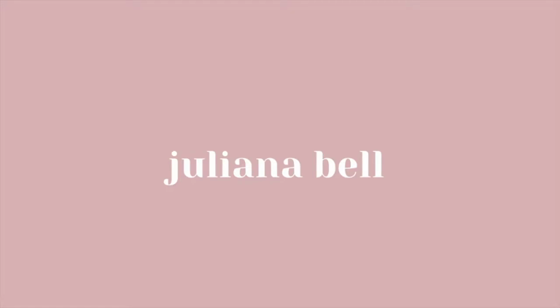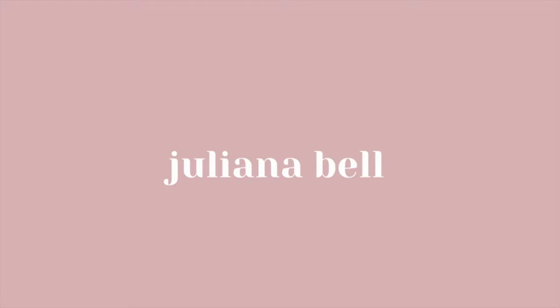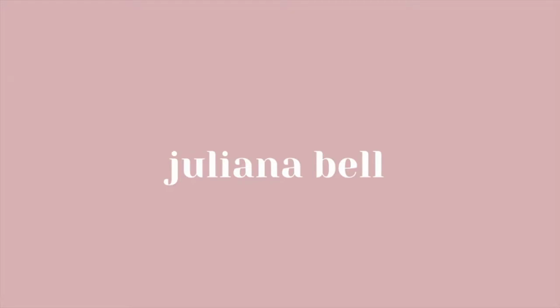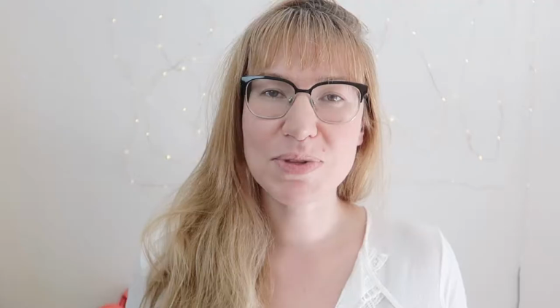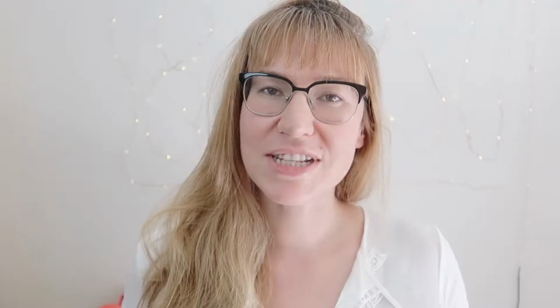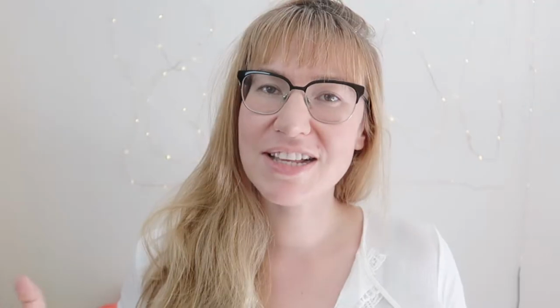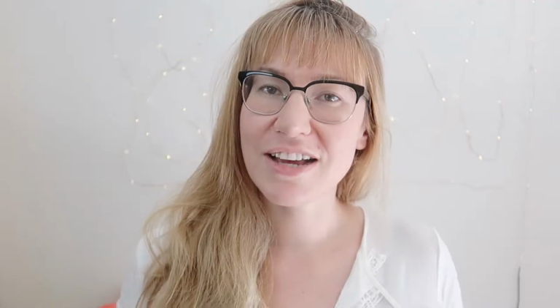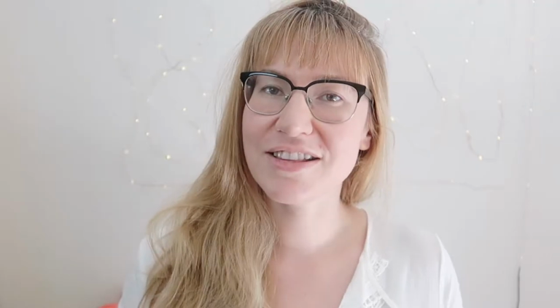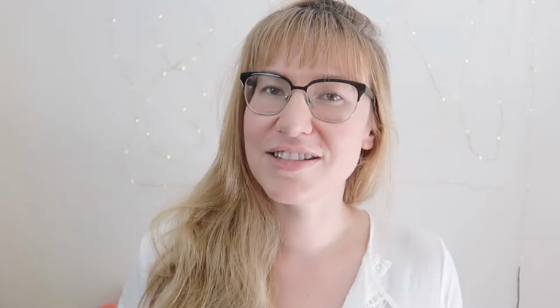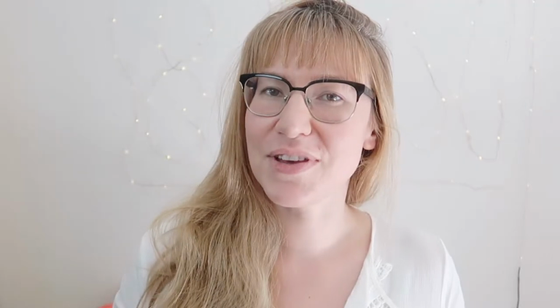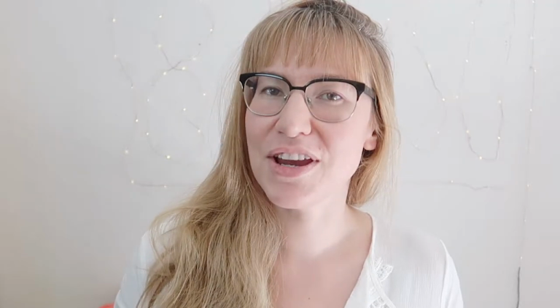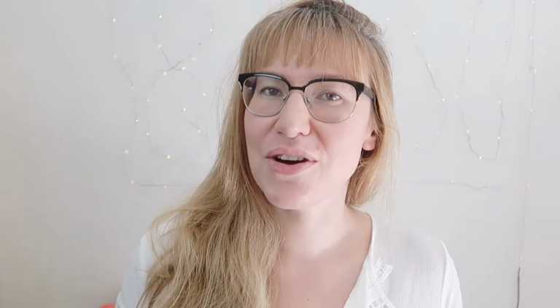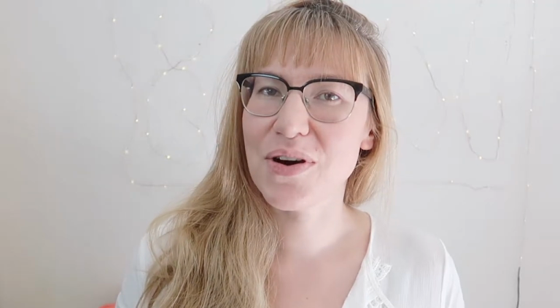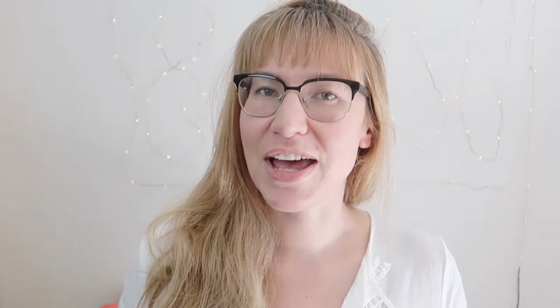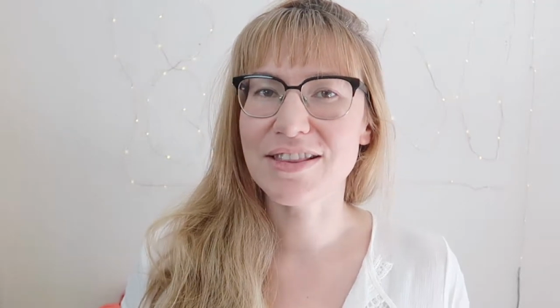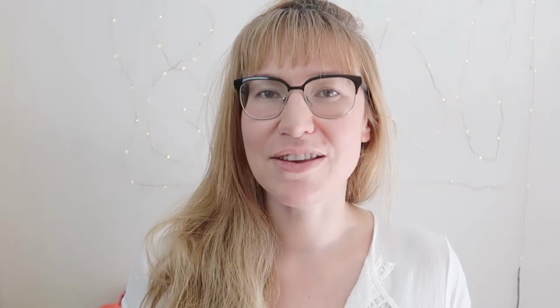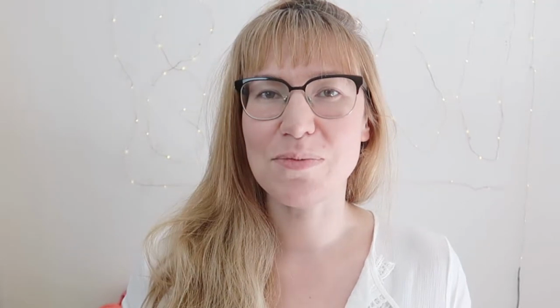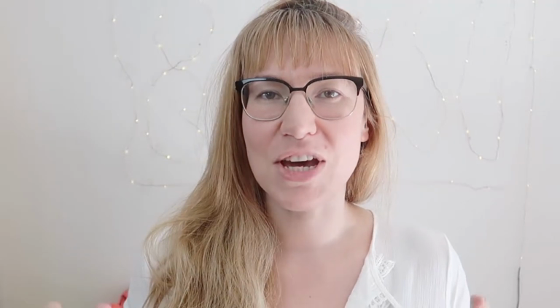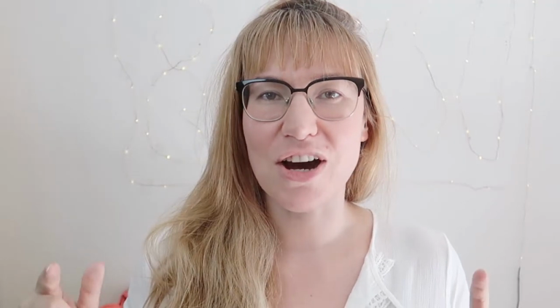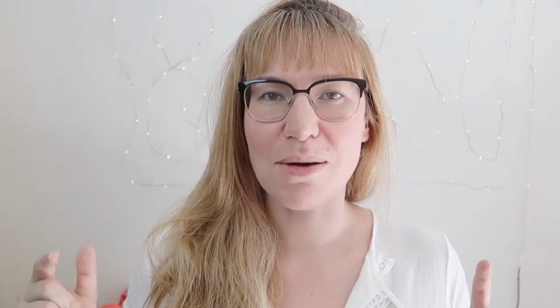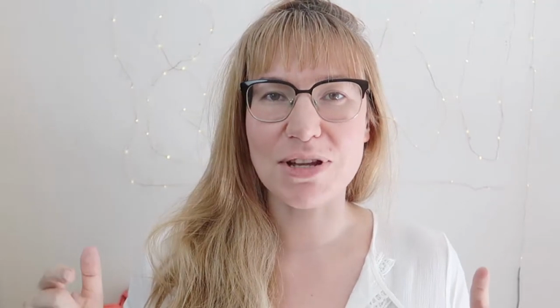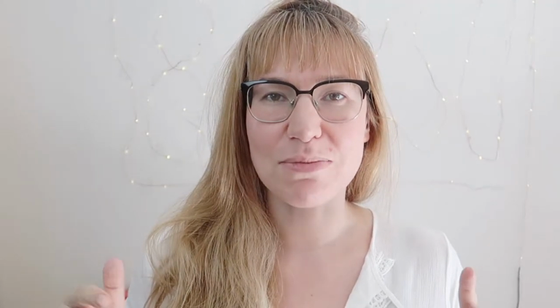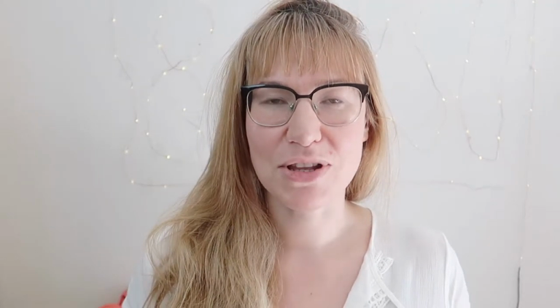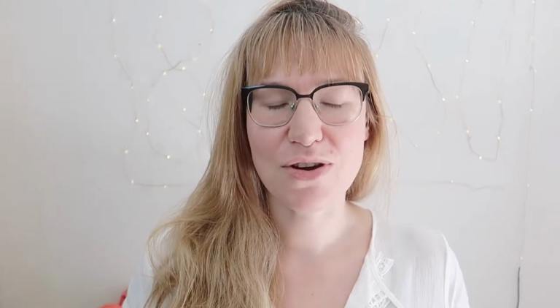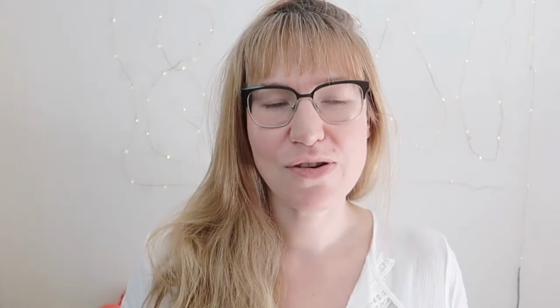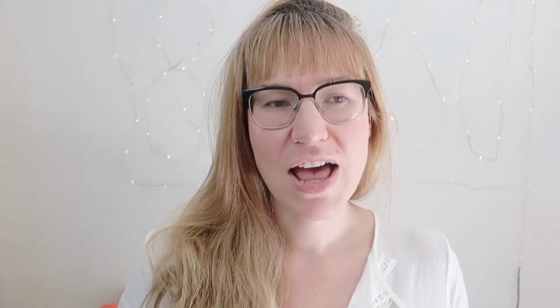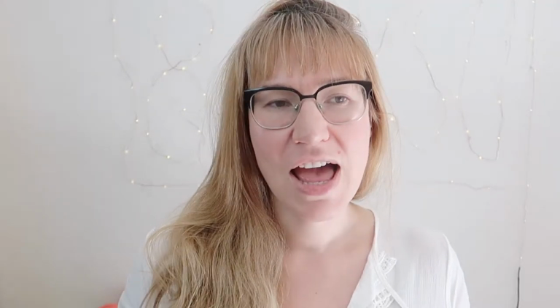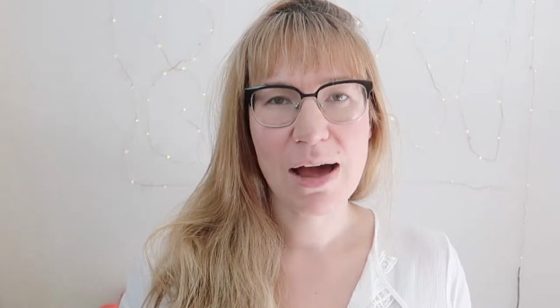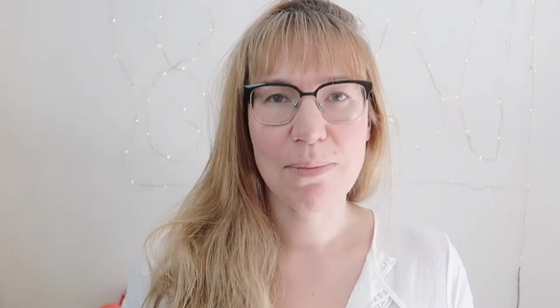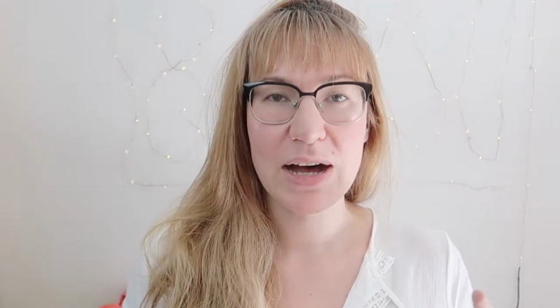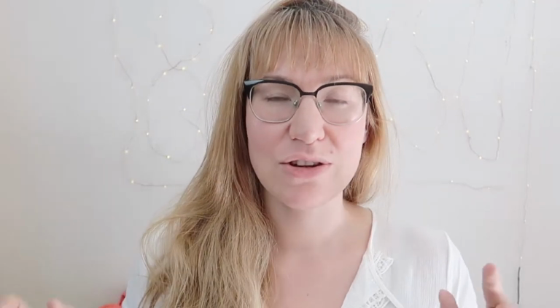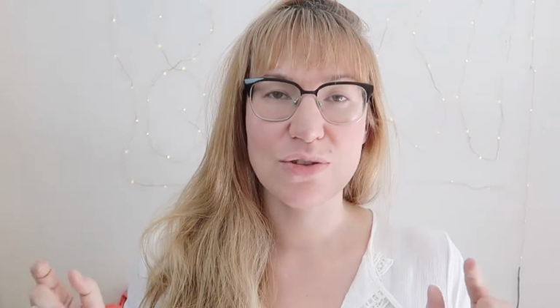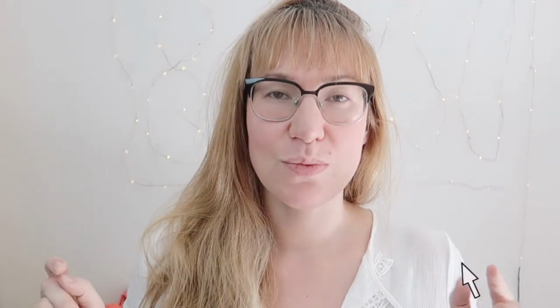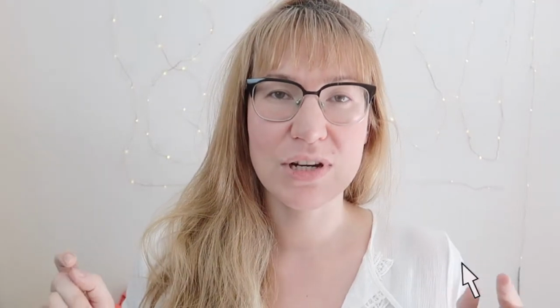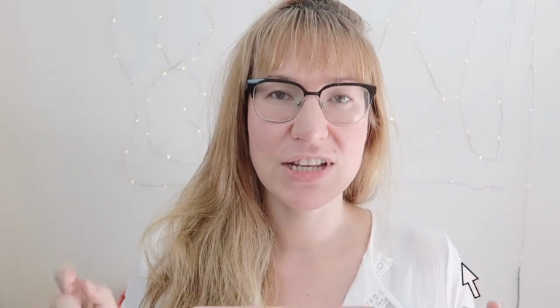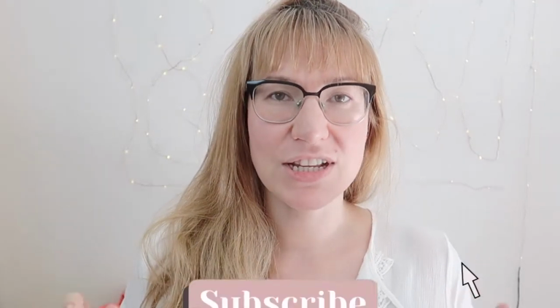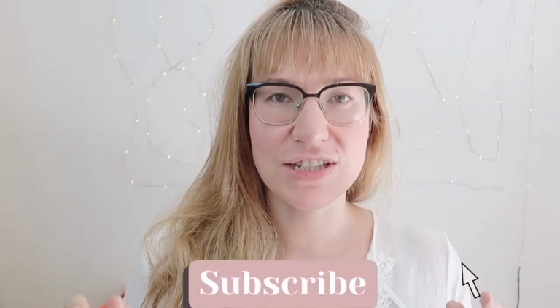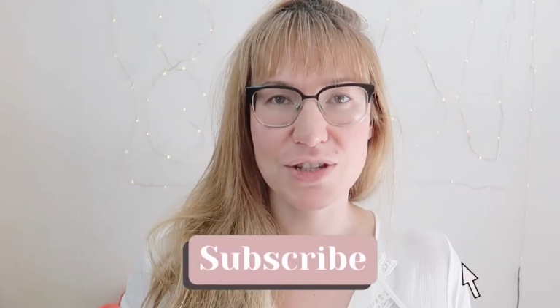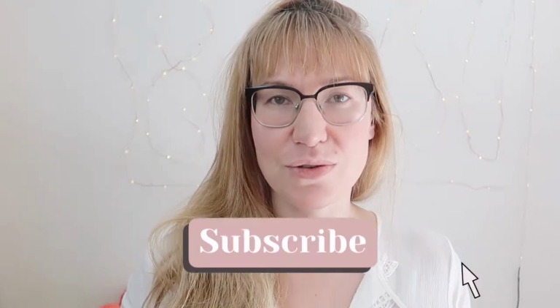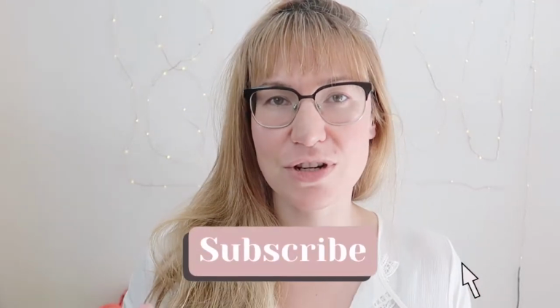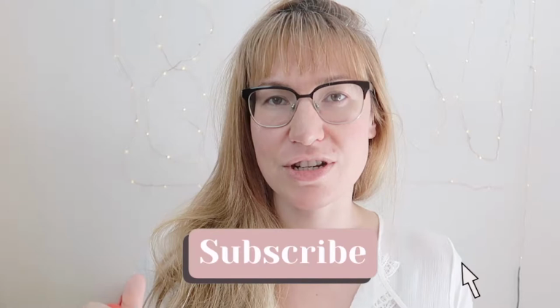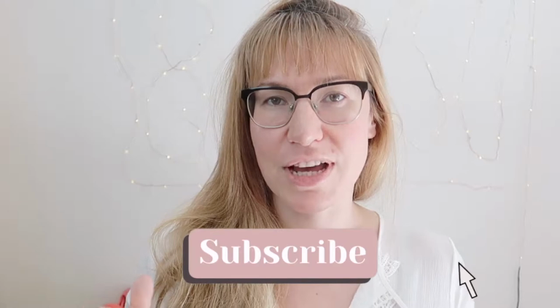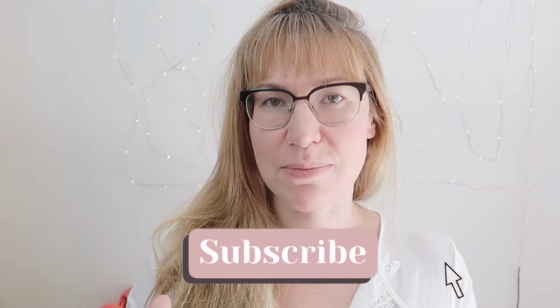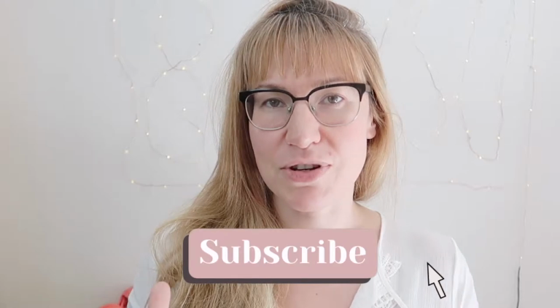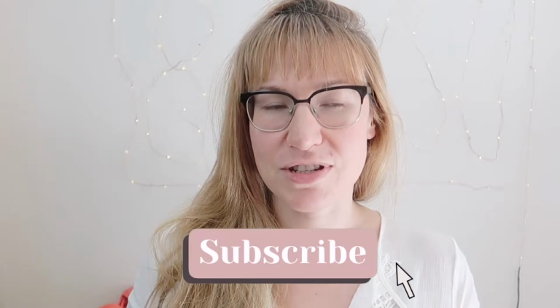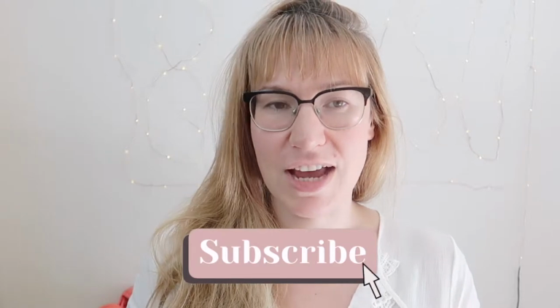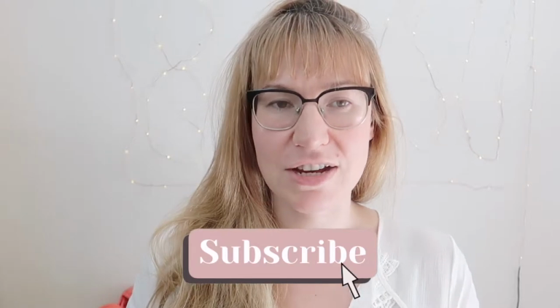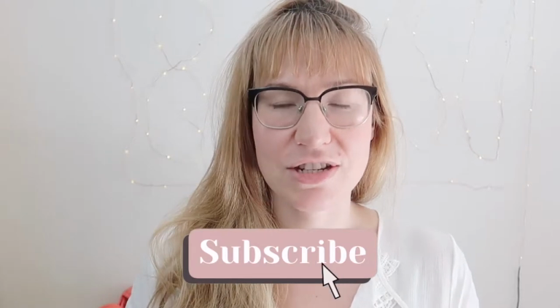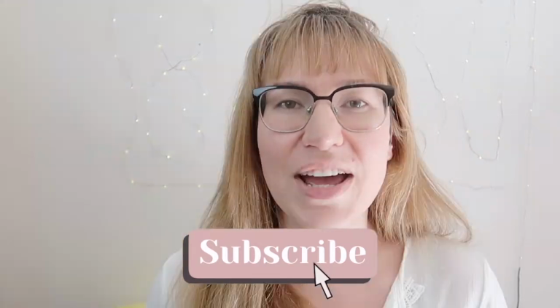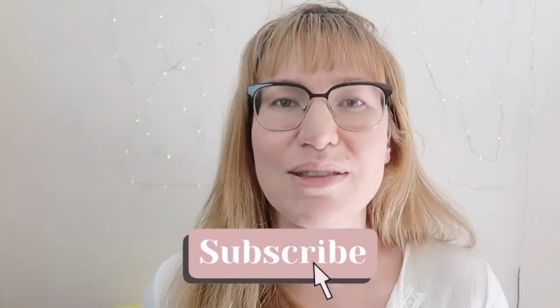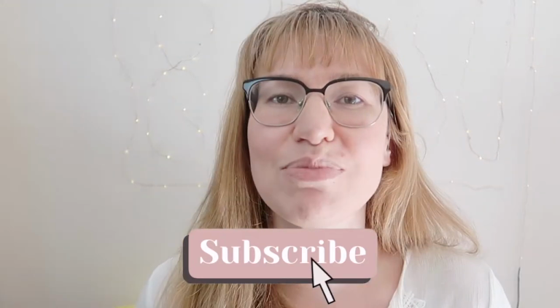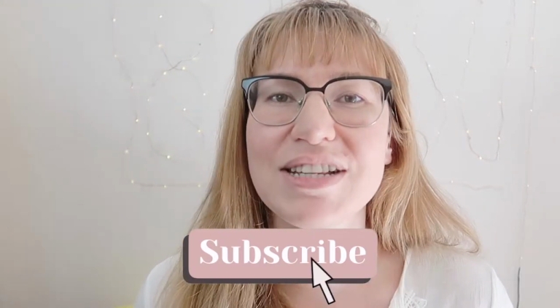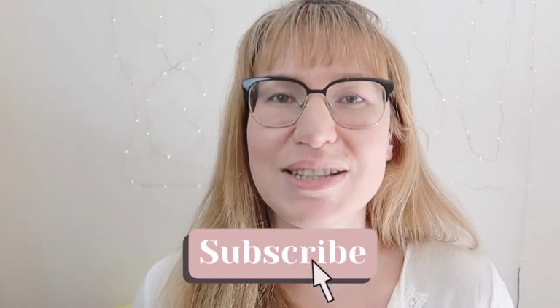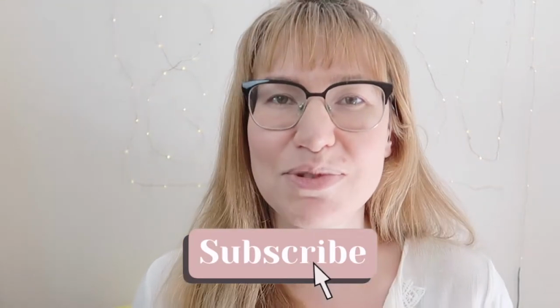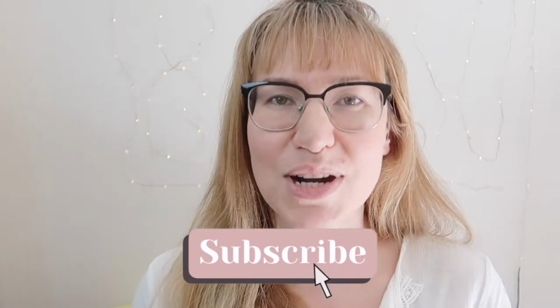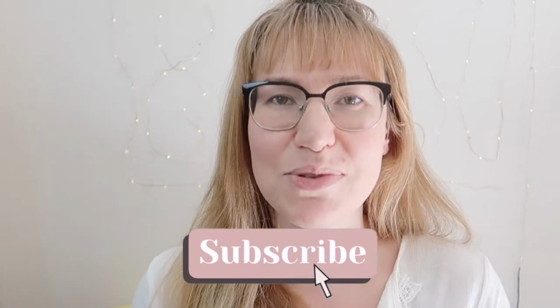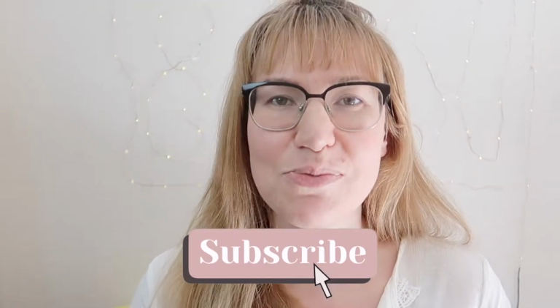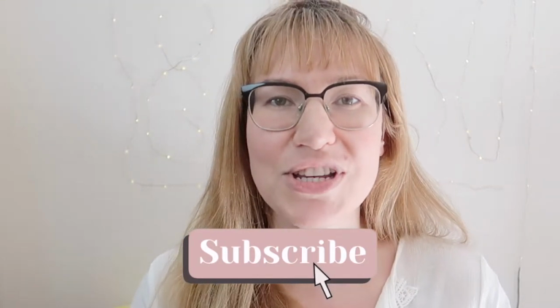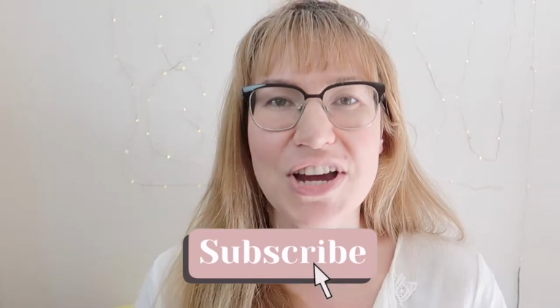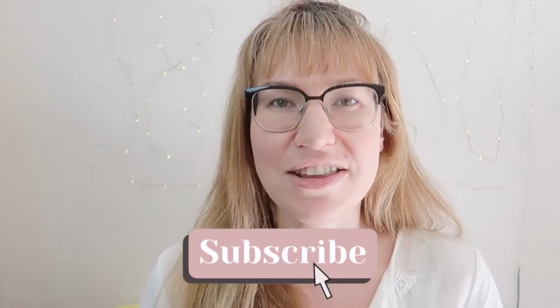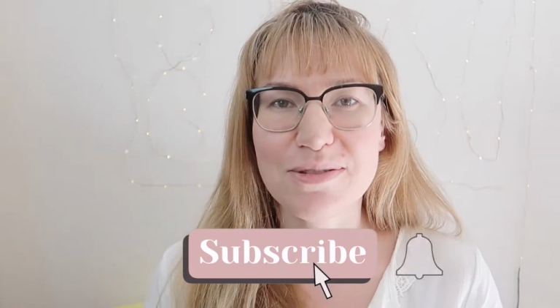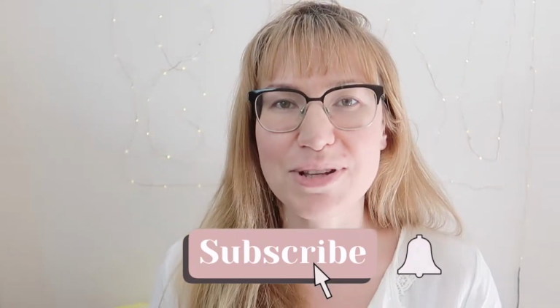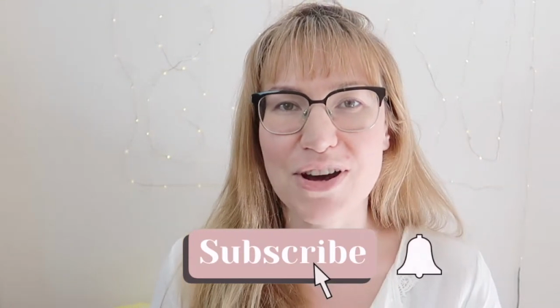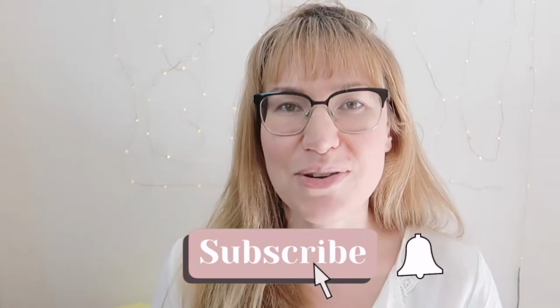Please like this video and leave me a comment below about what is your diaper stash, and please subscribe to my channel.